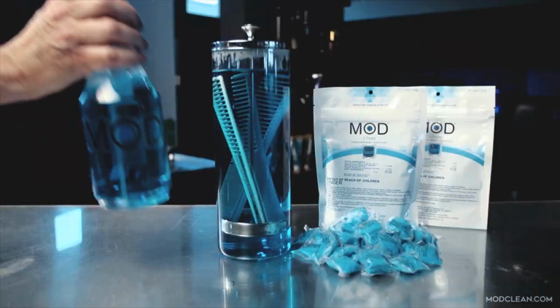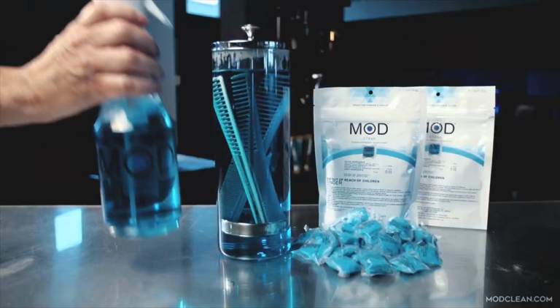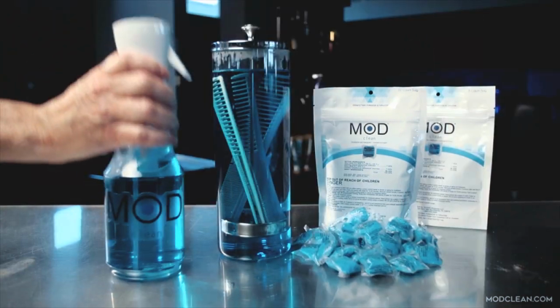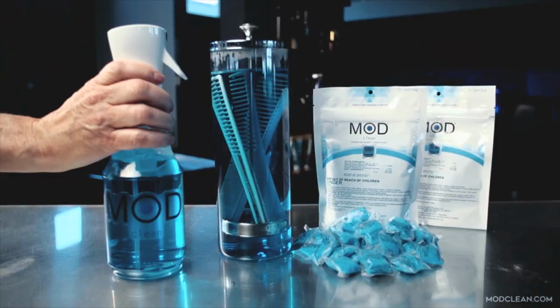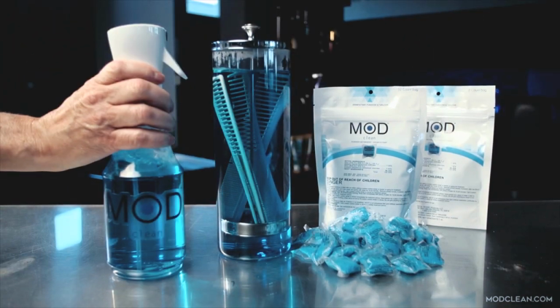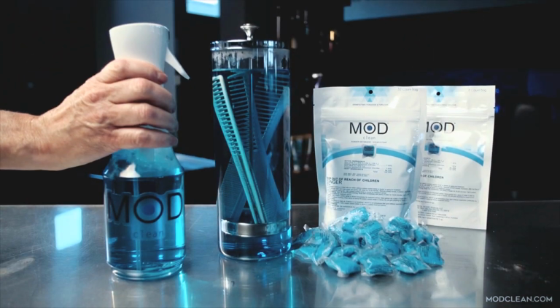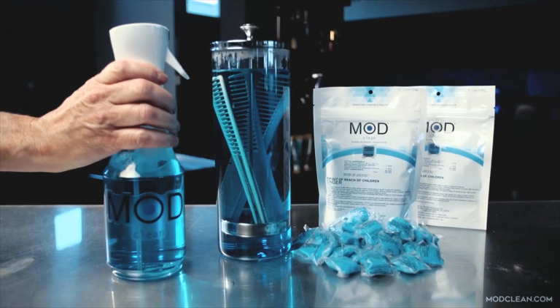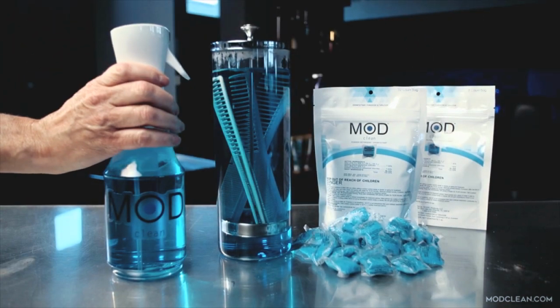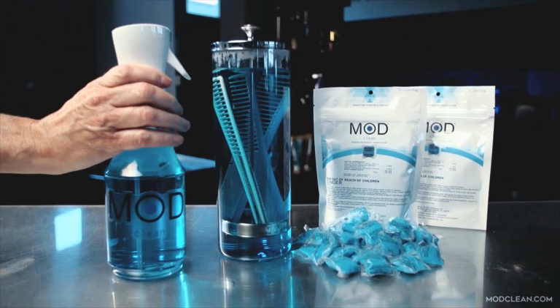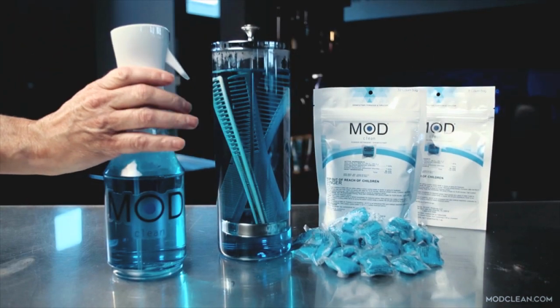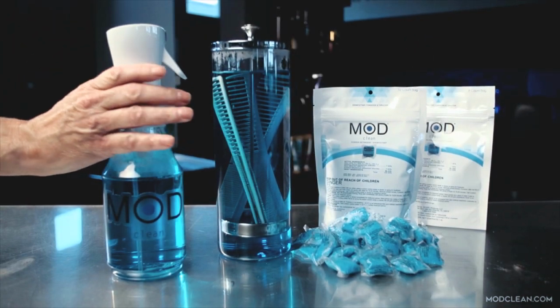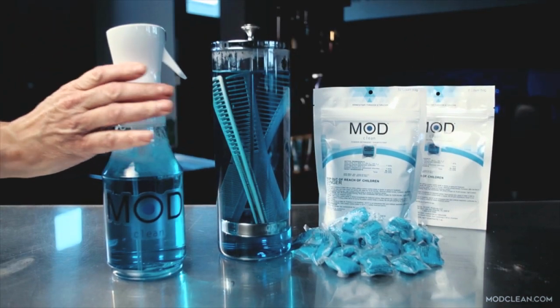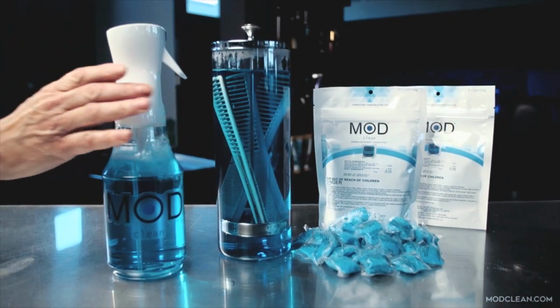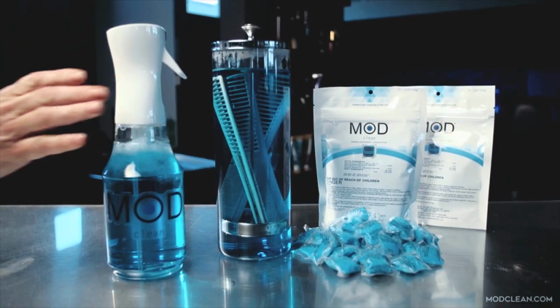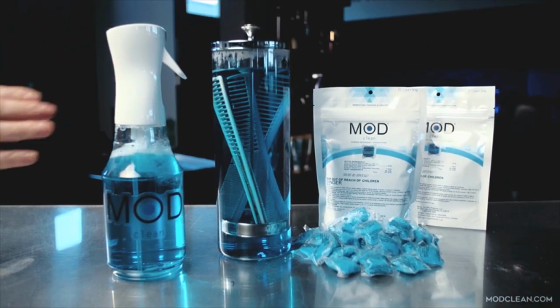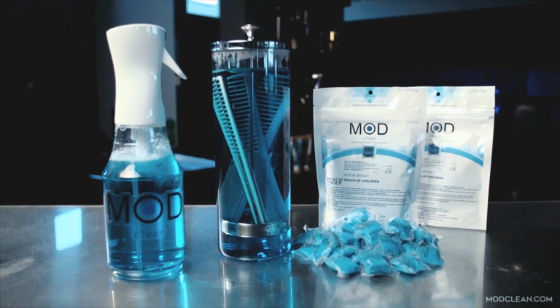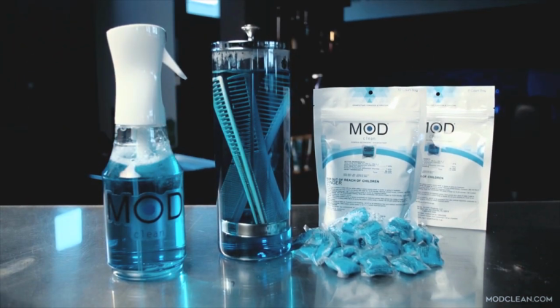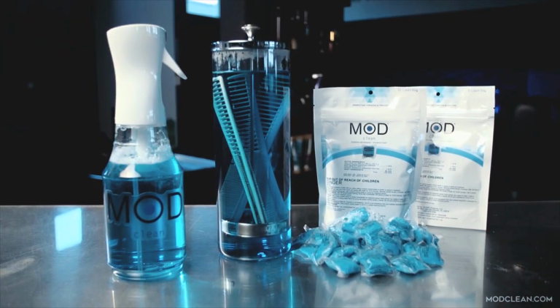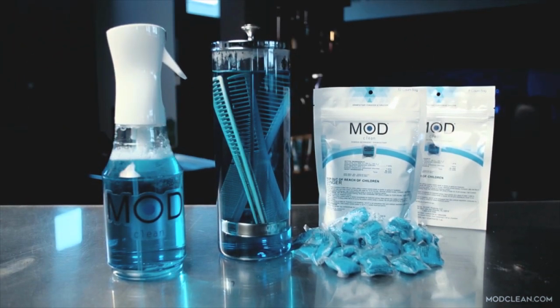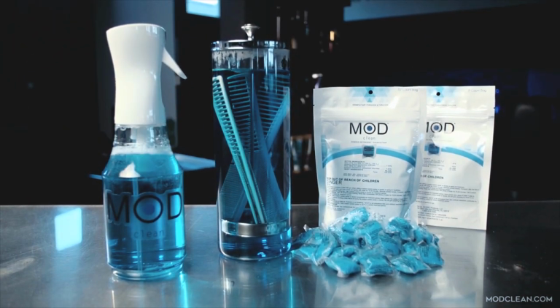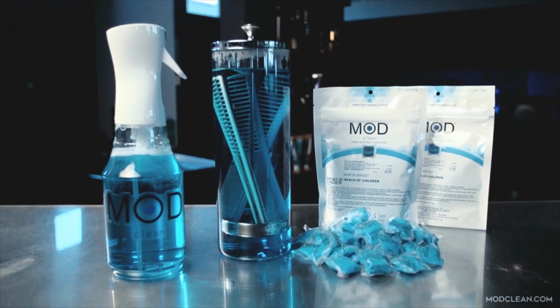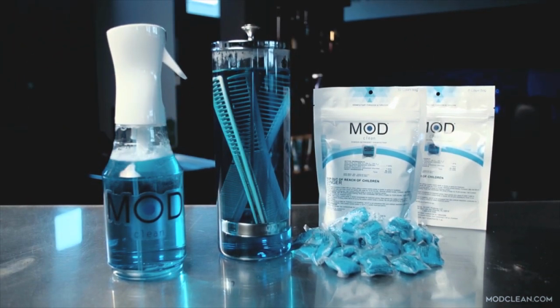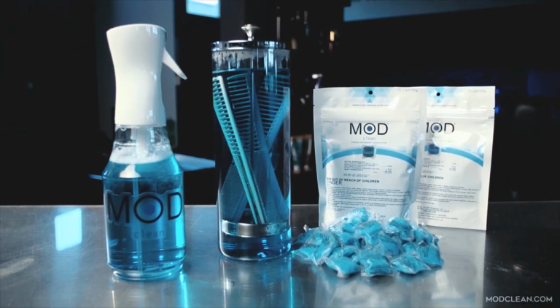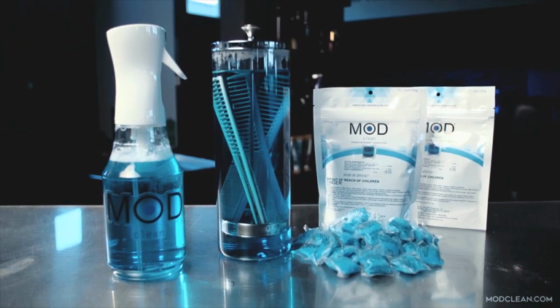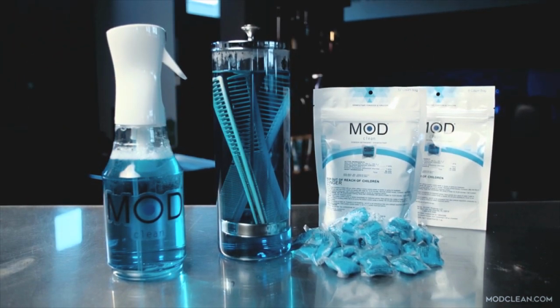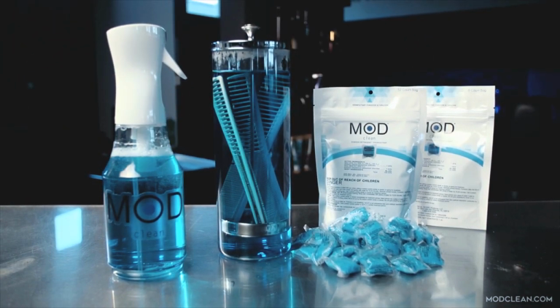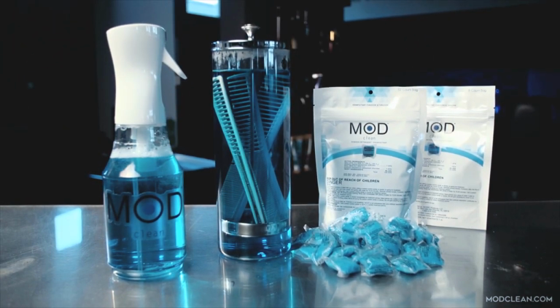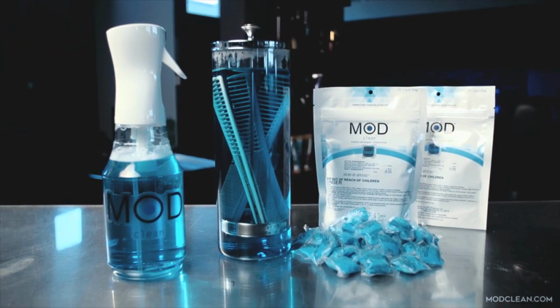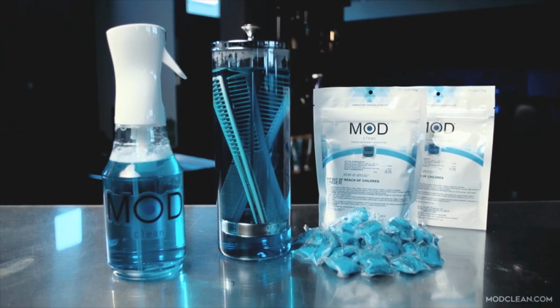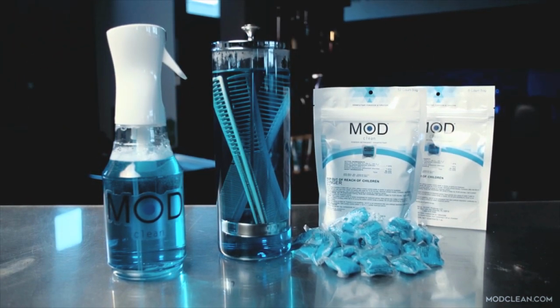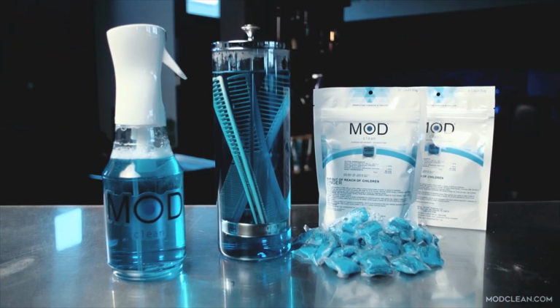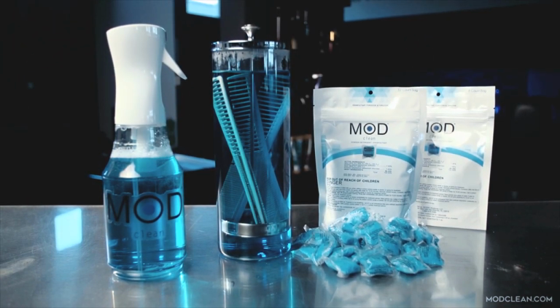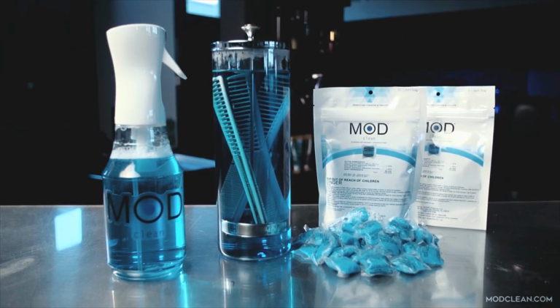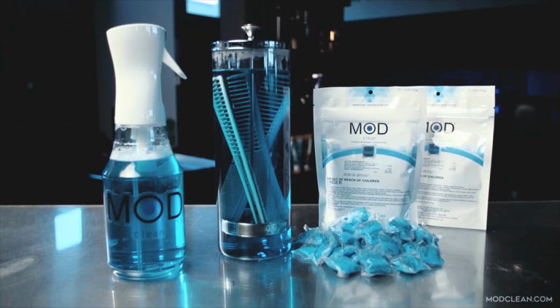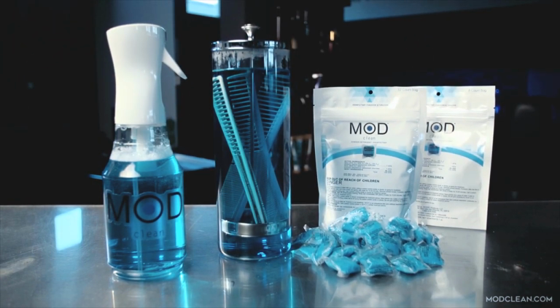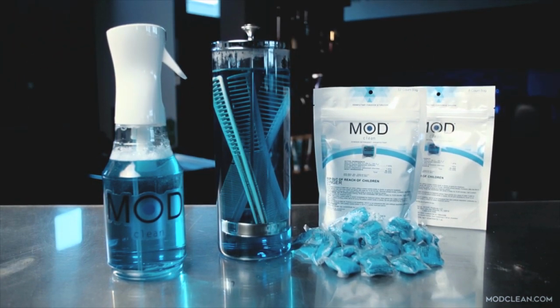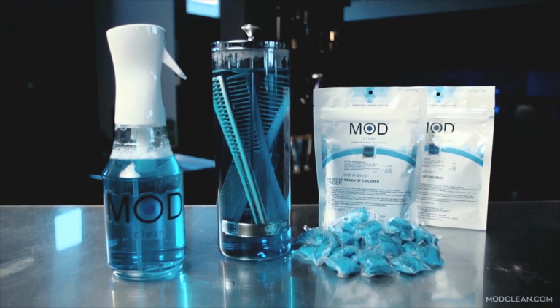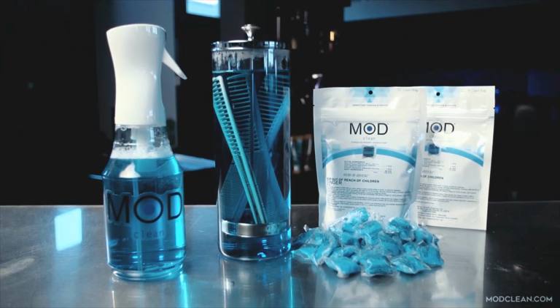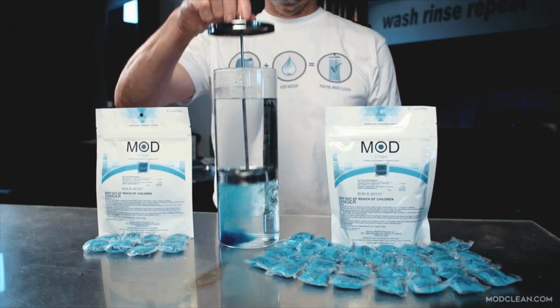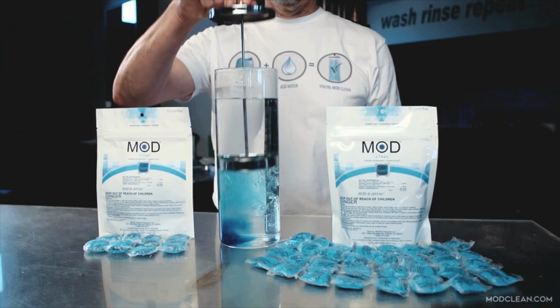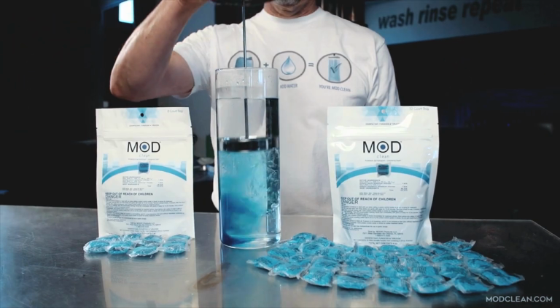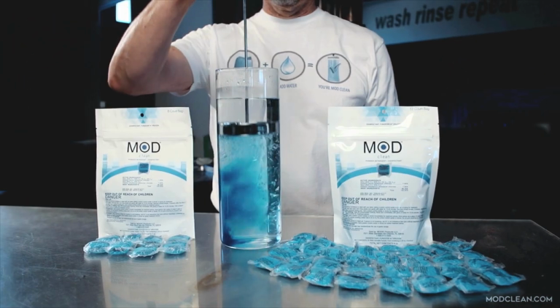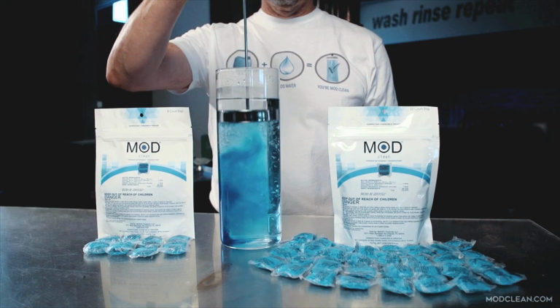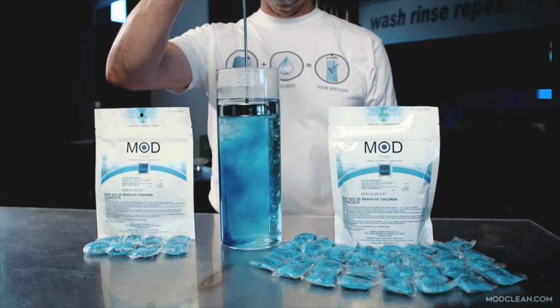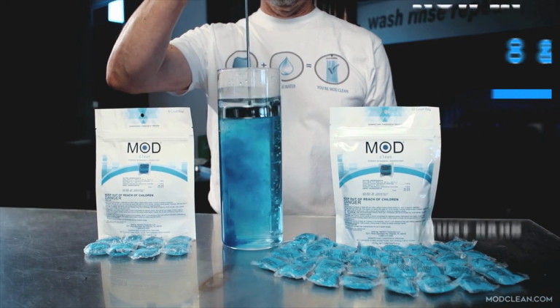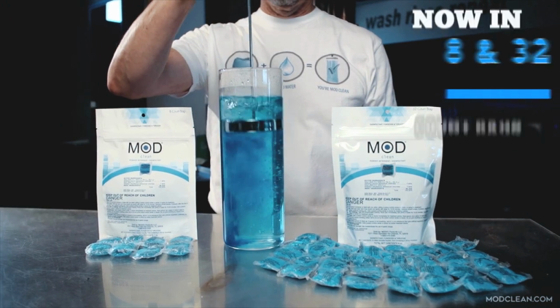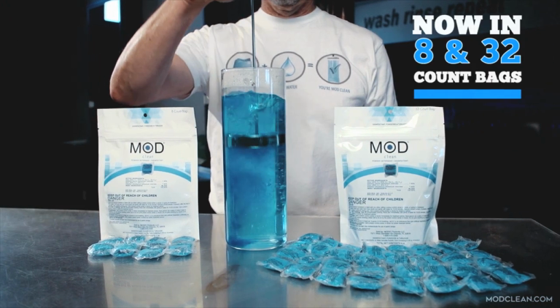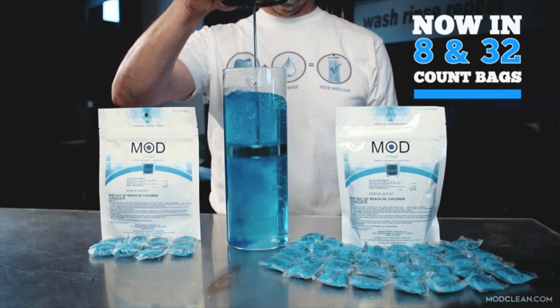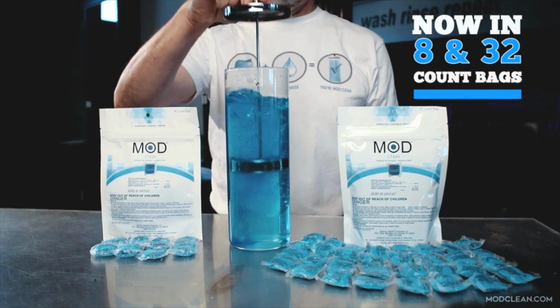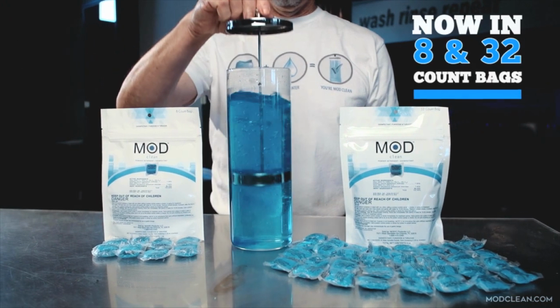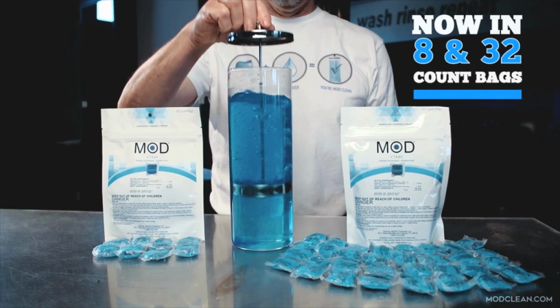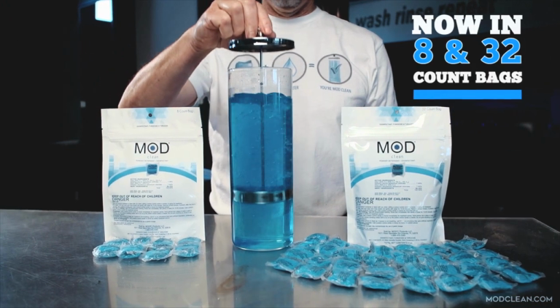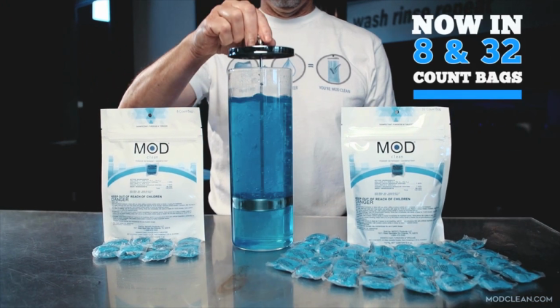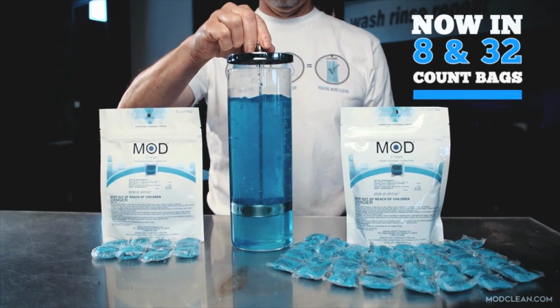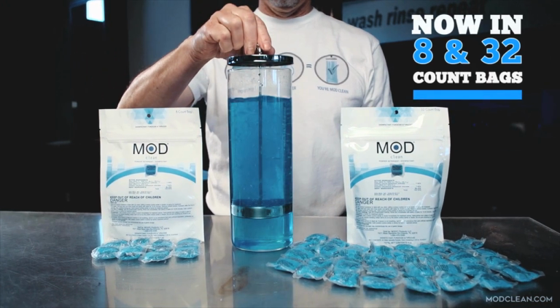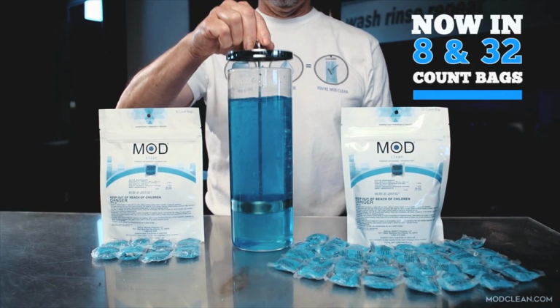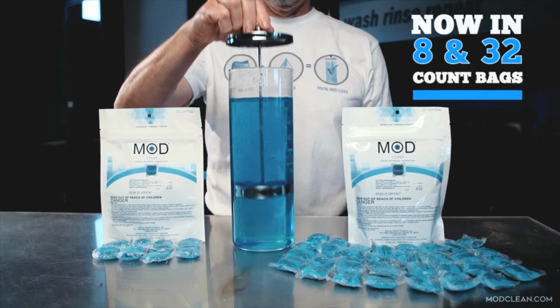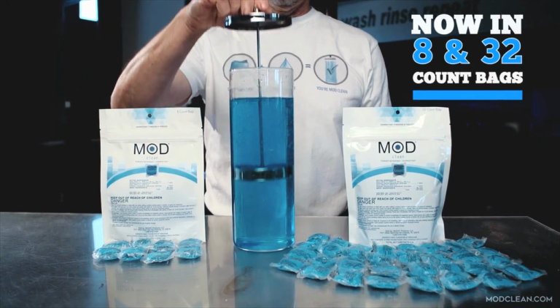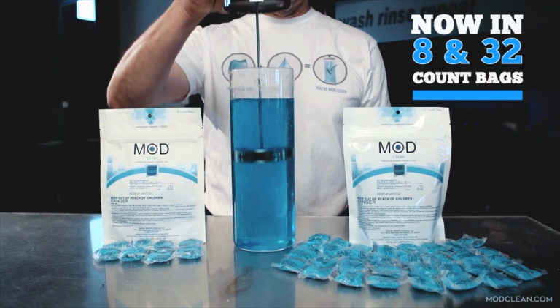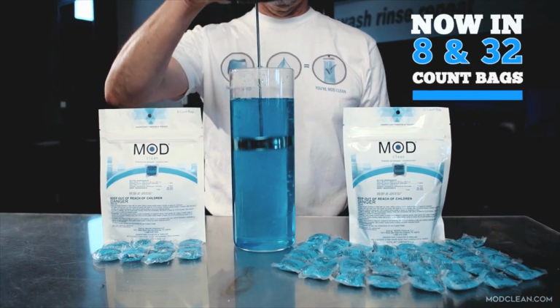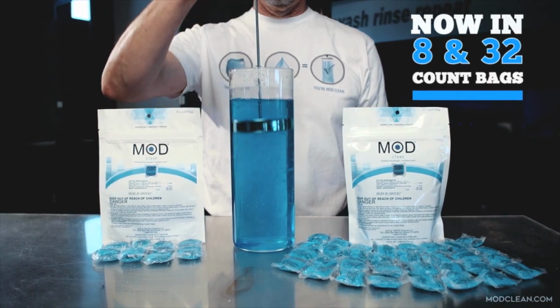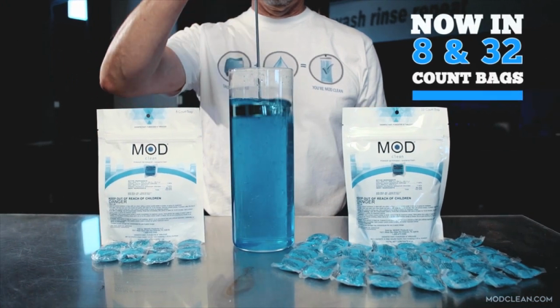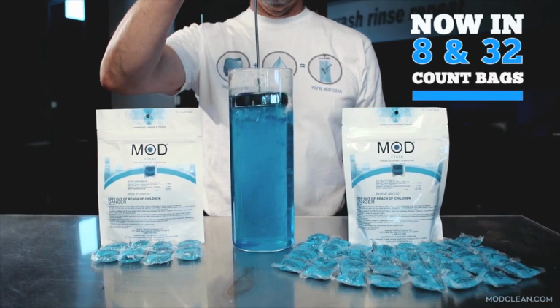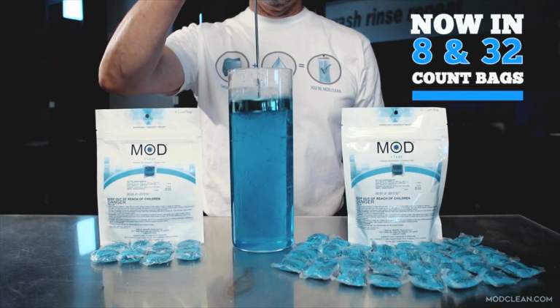No mess, no guess, just clean. ModClean now comes in 8 and 32 count bags.